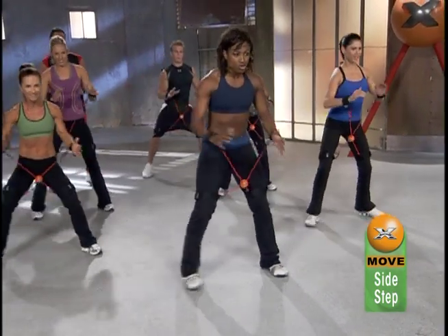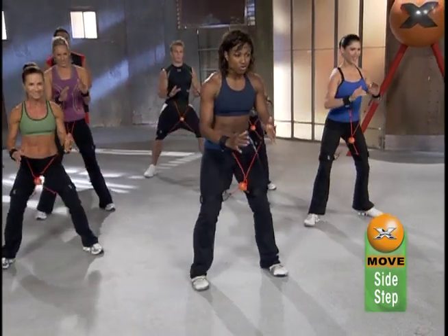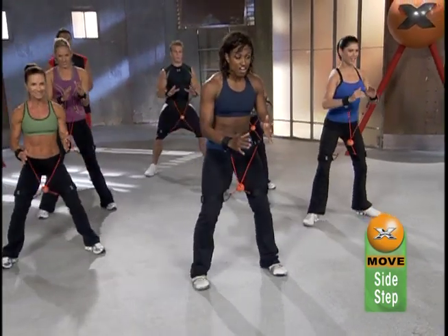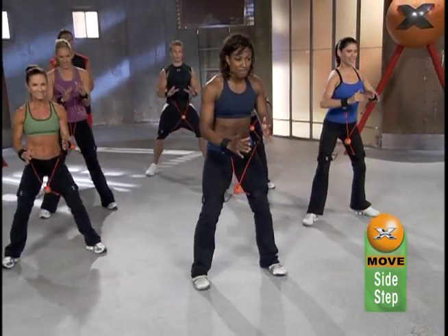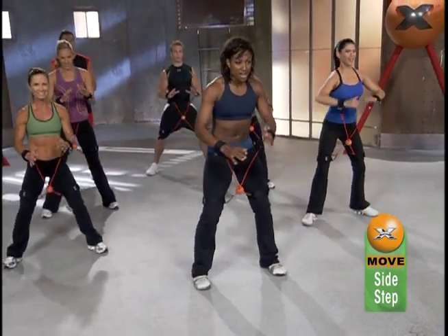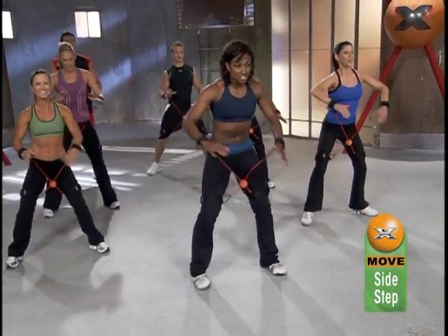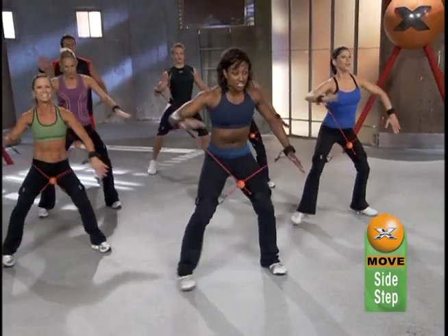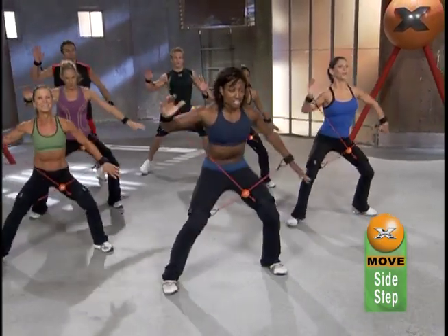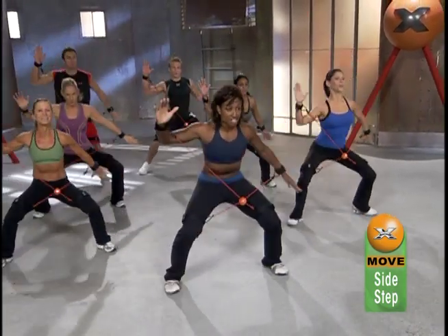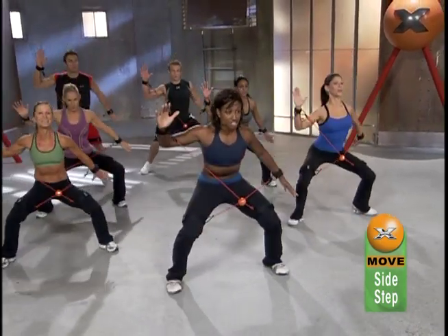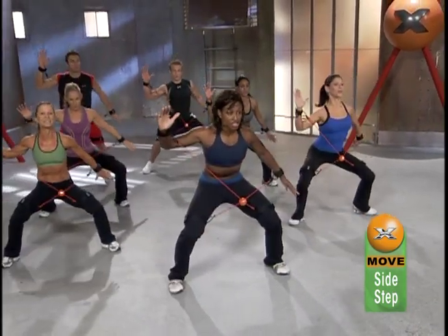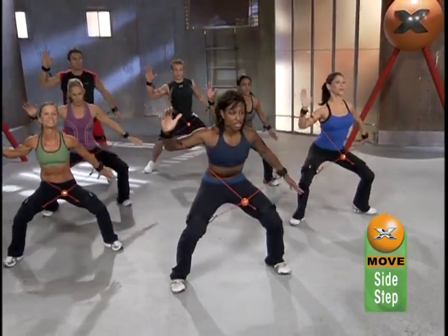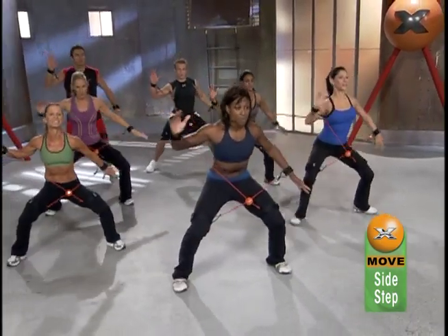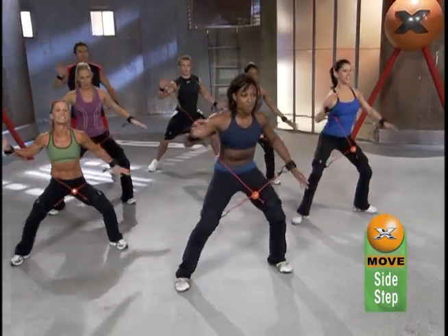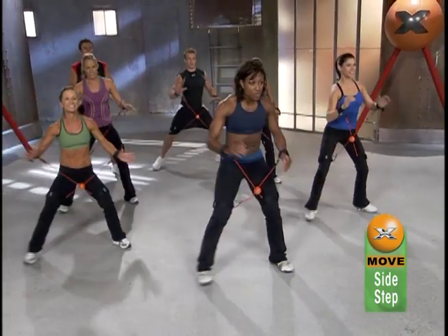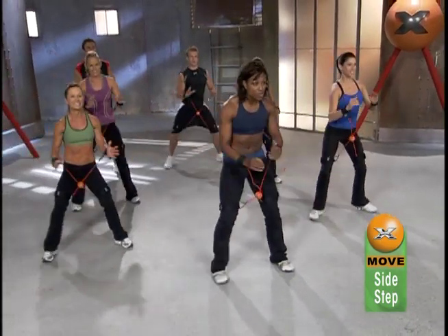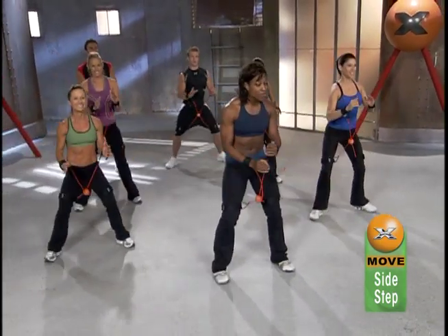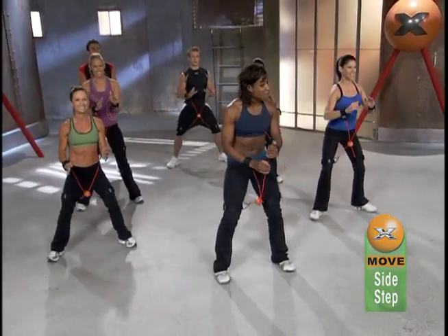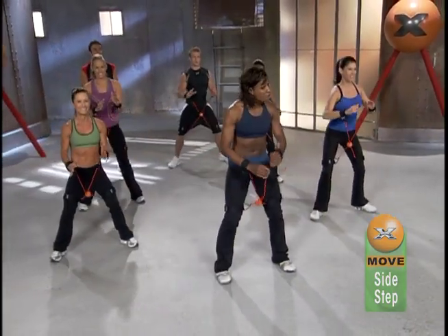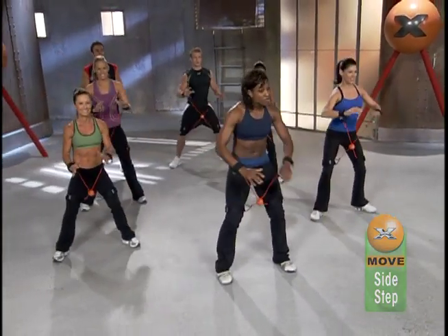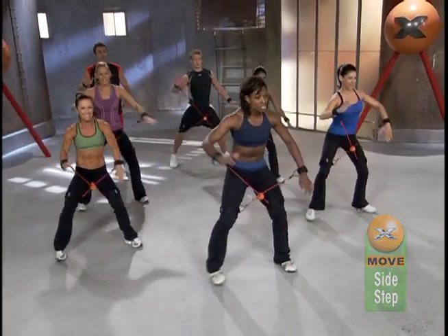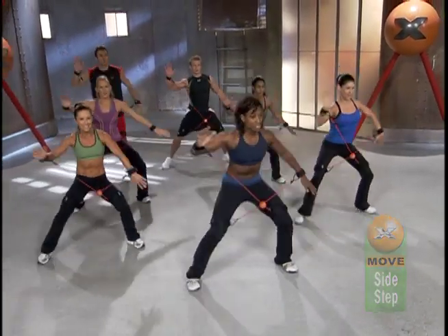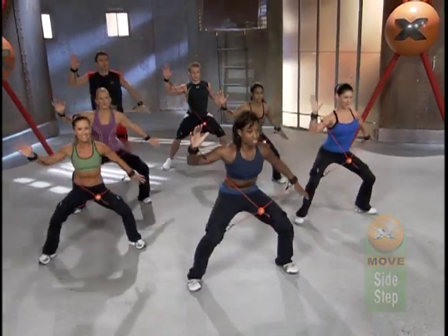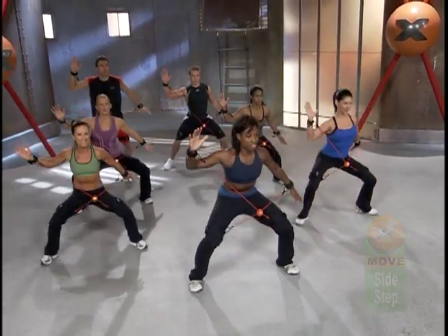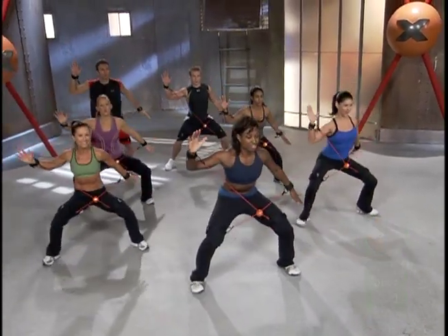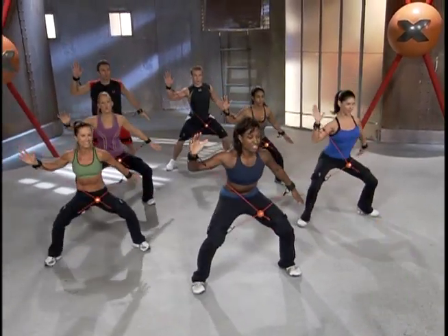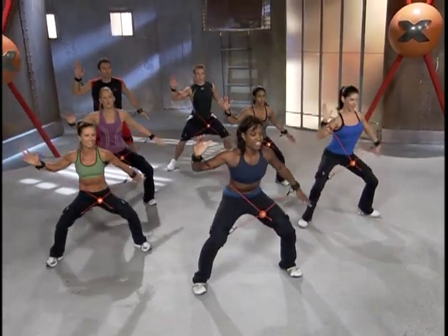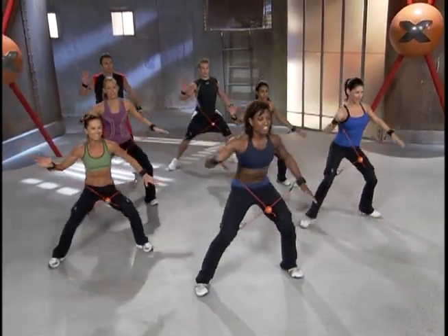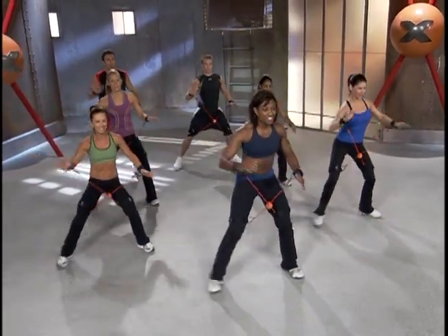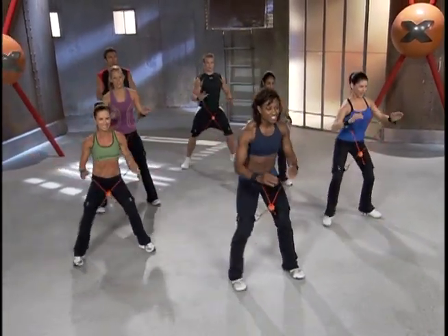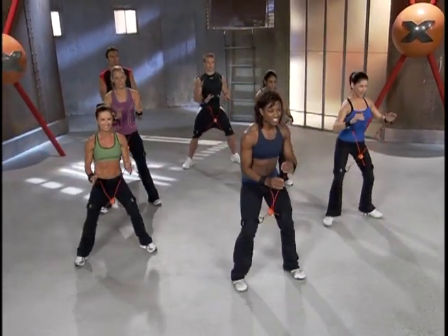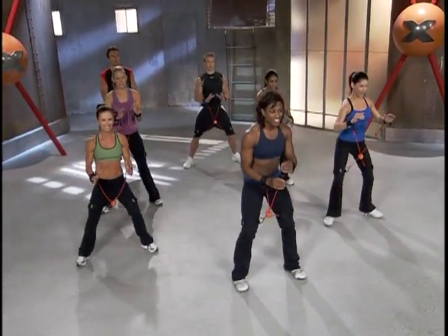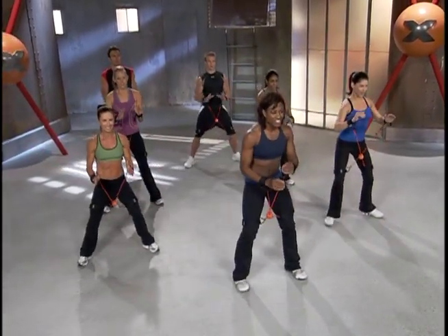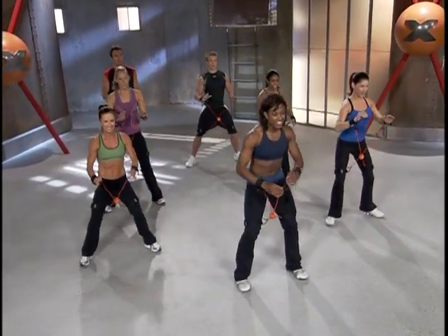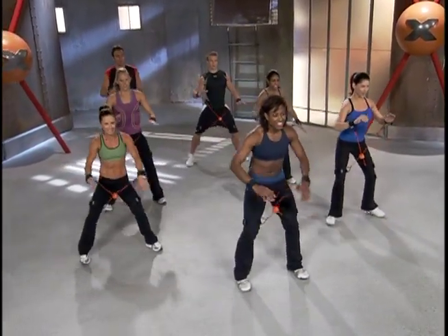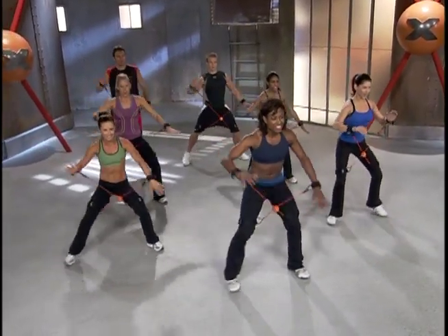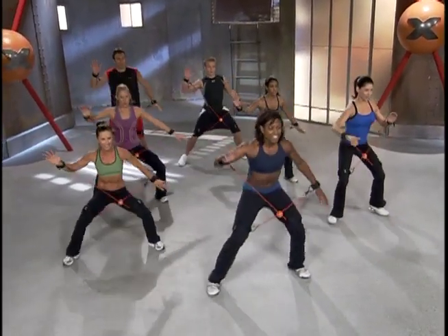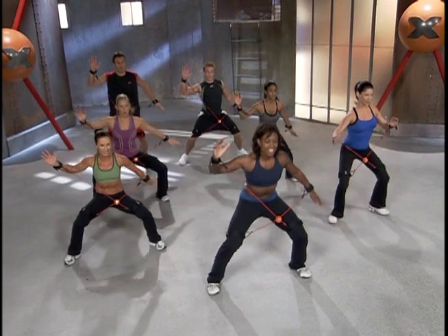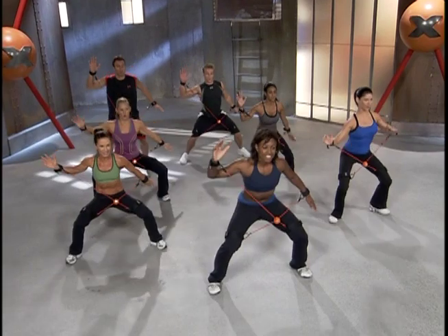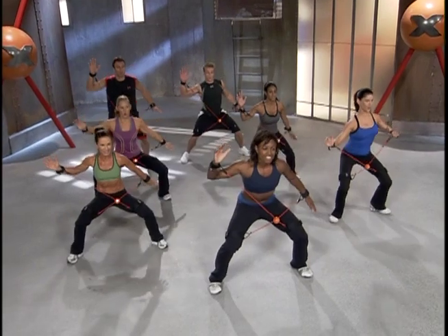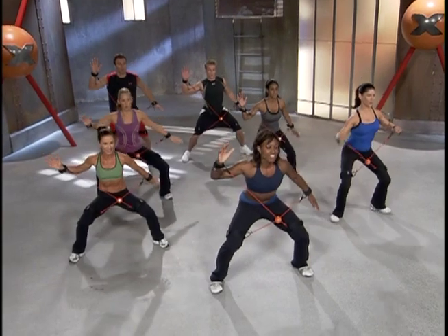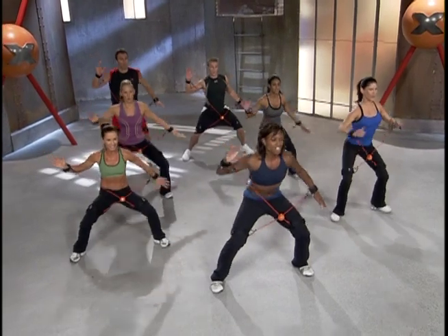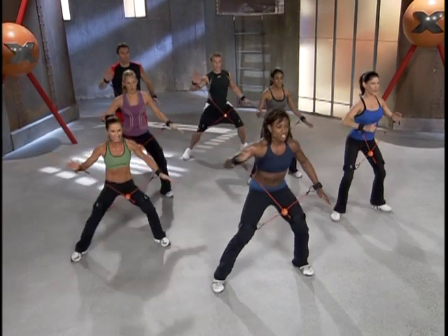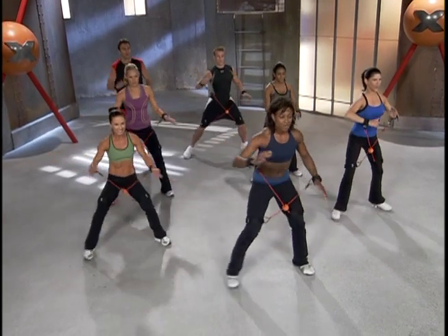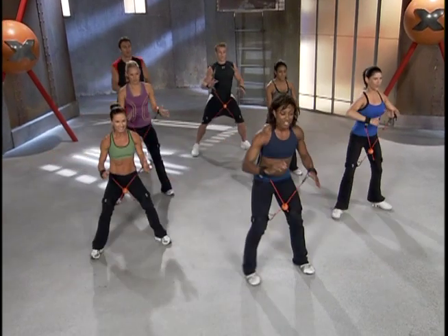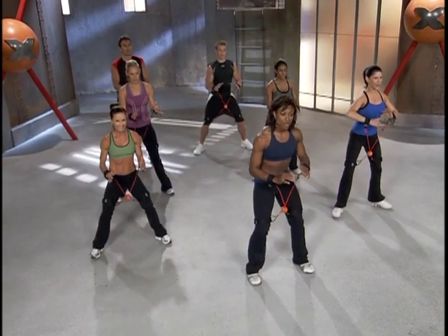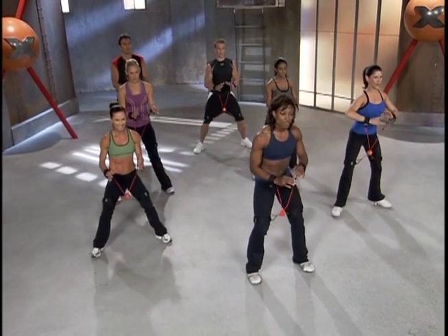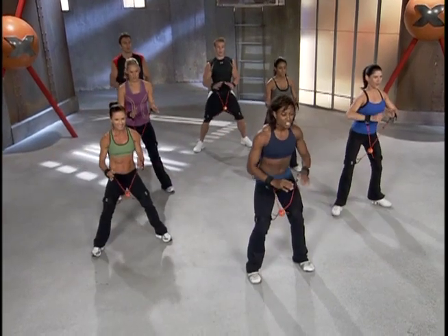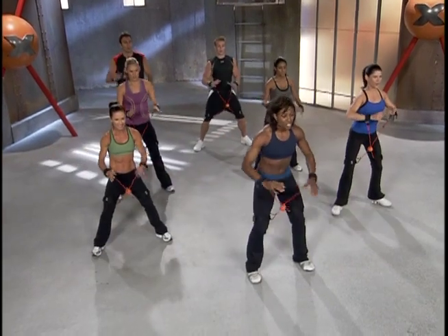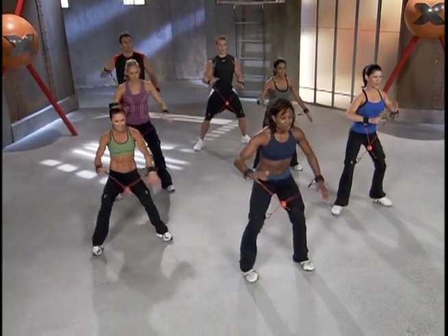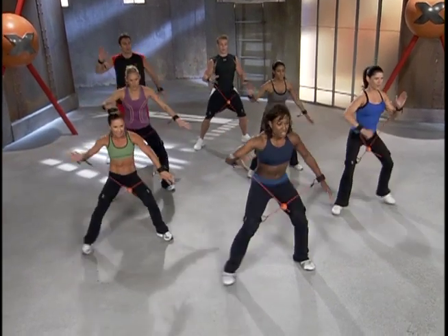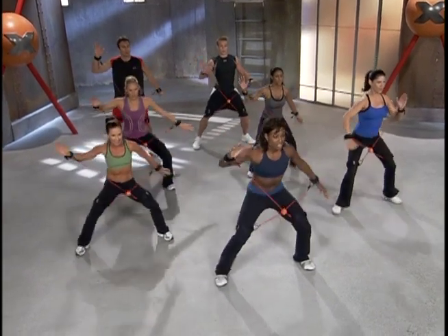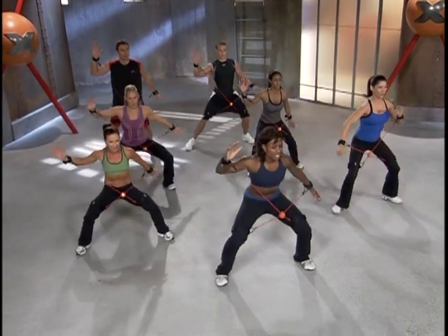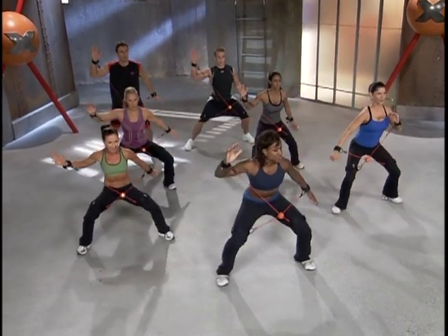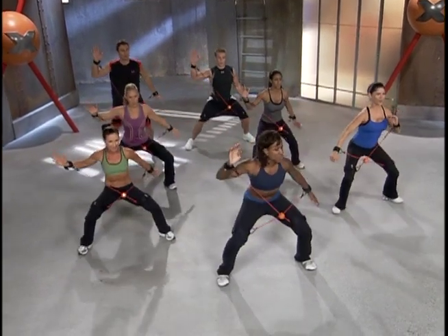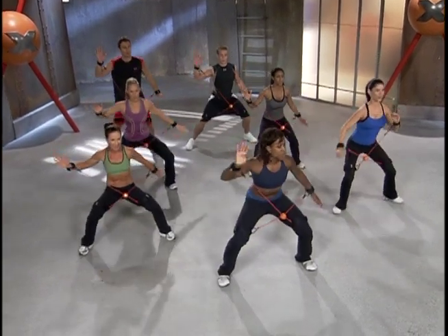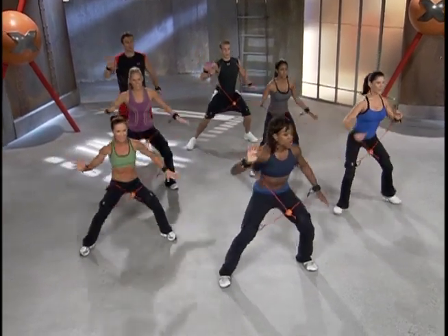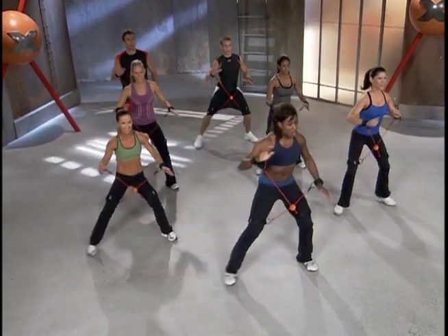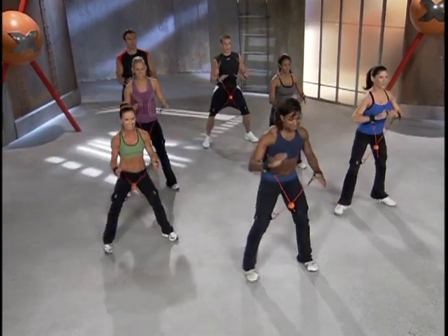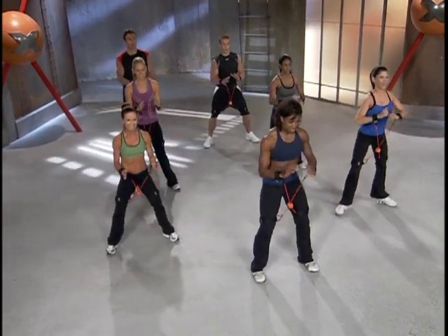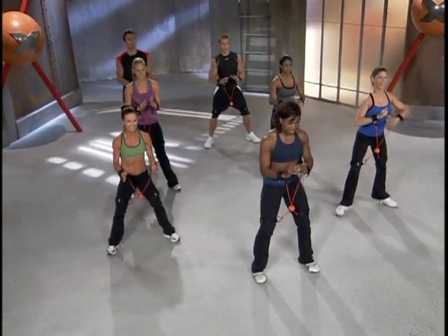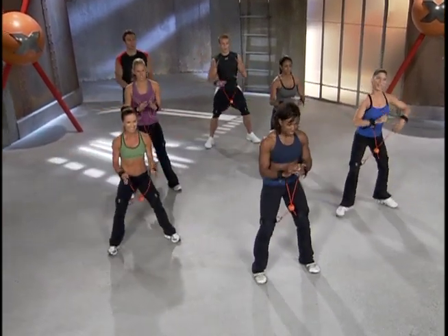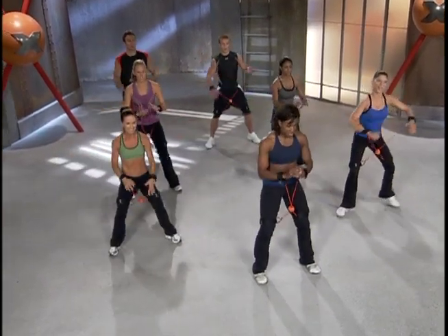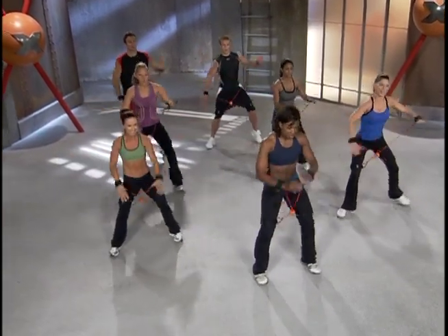Drive back to center. Move from your center. Good. Let's go back over to that right side. Give me four reps this time.